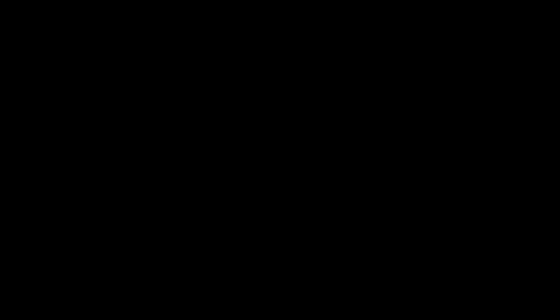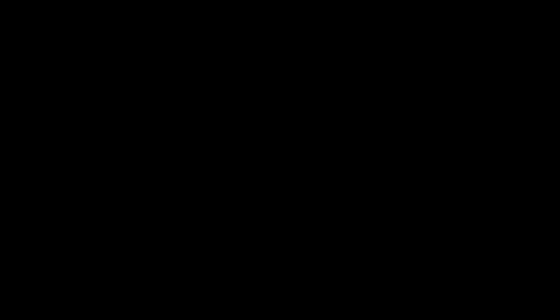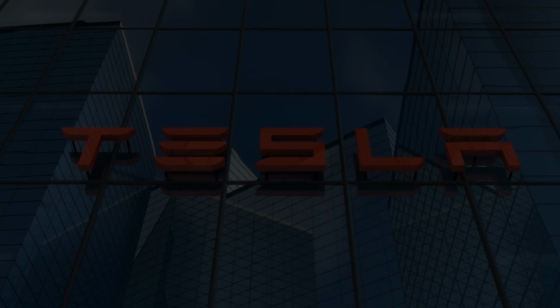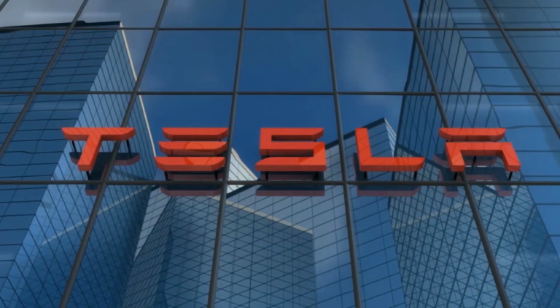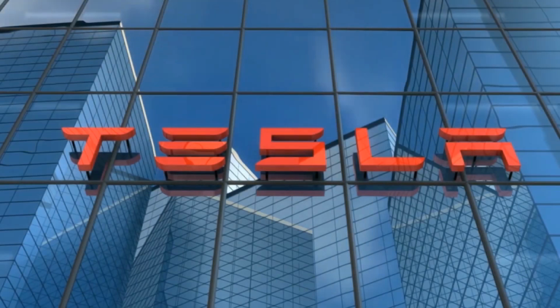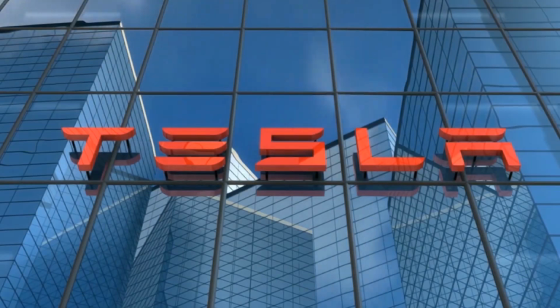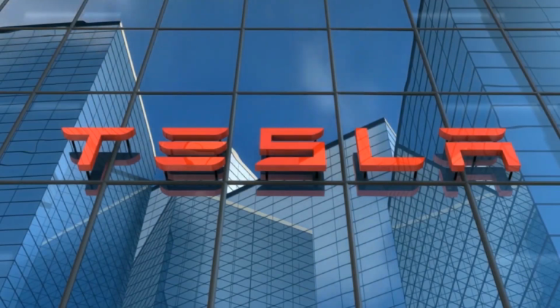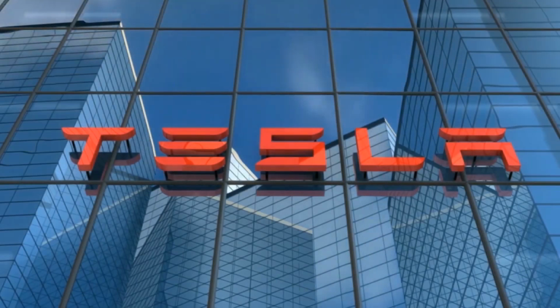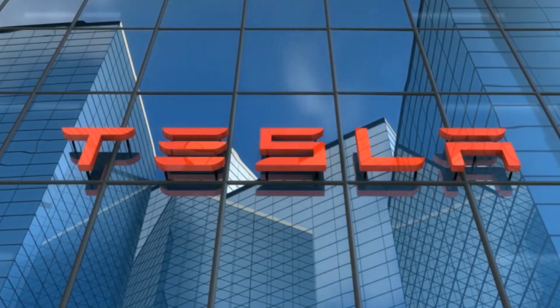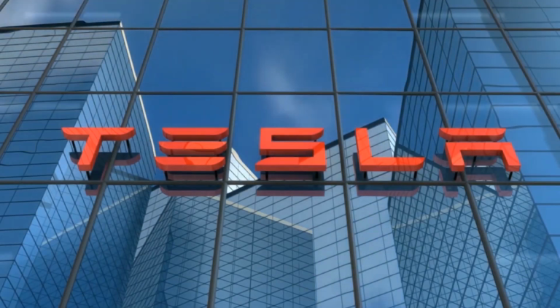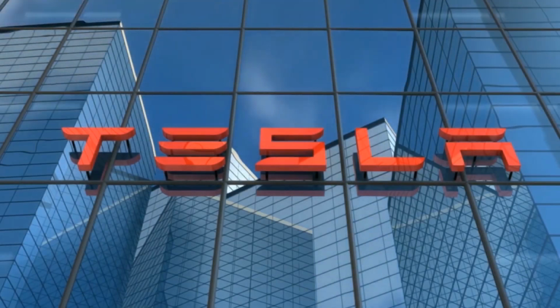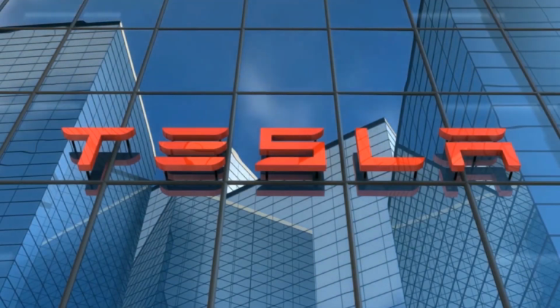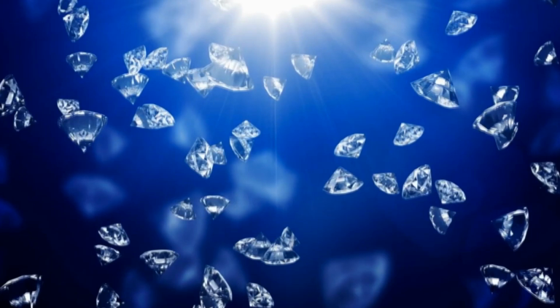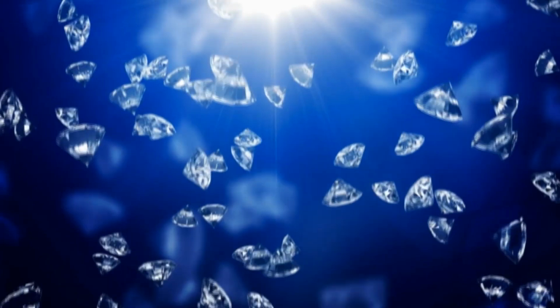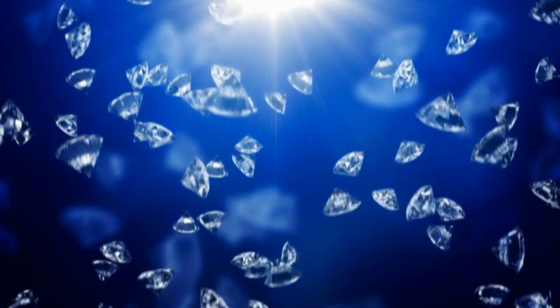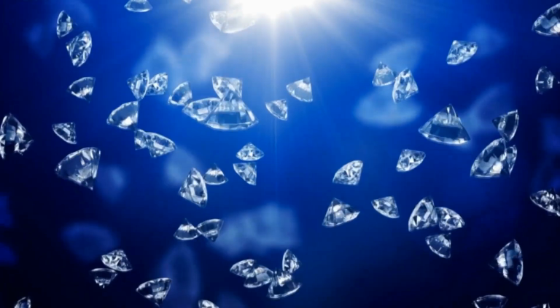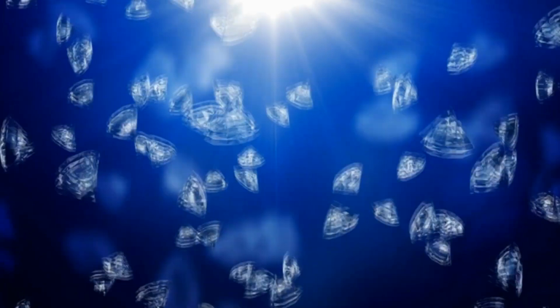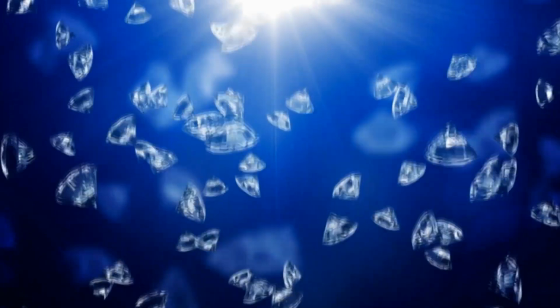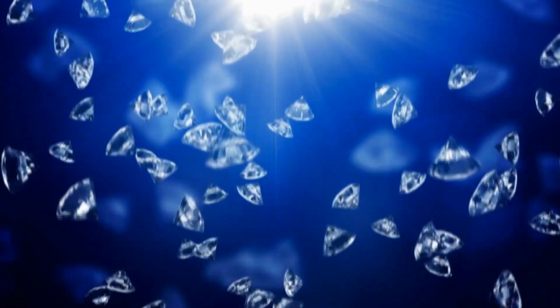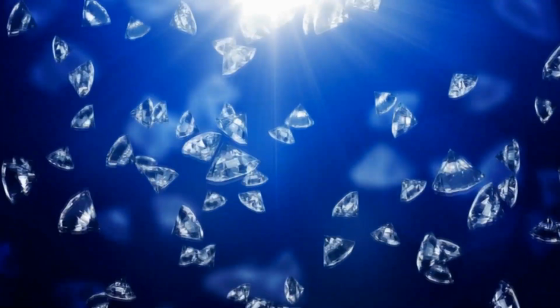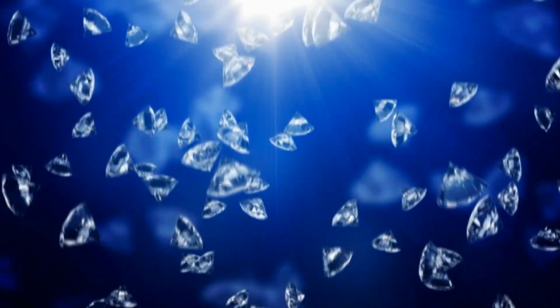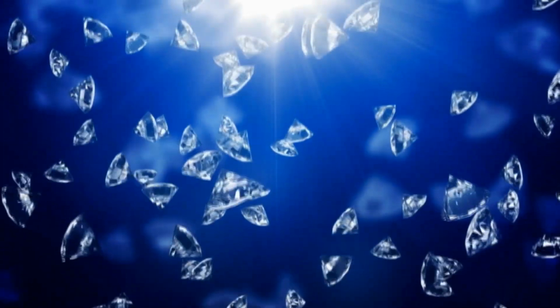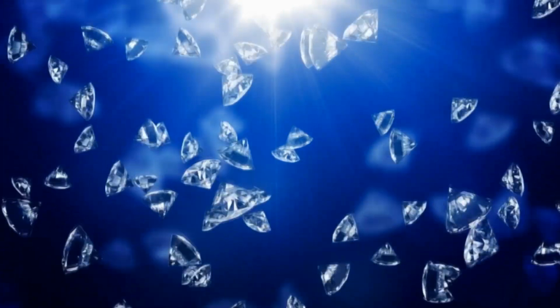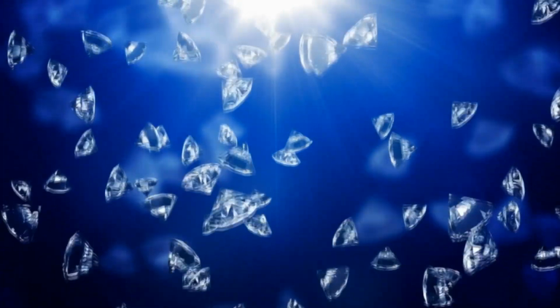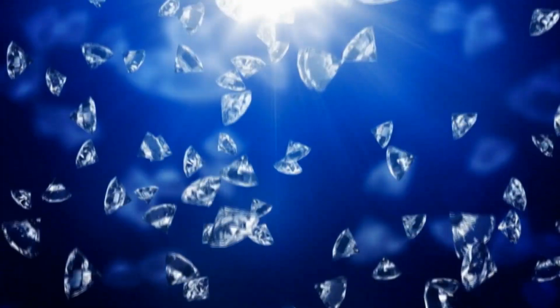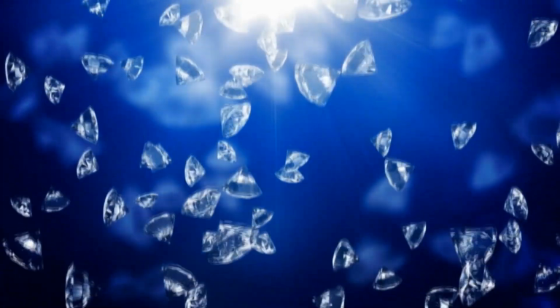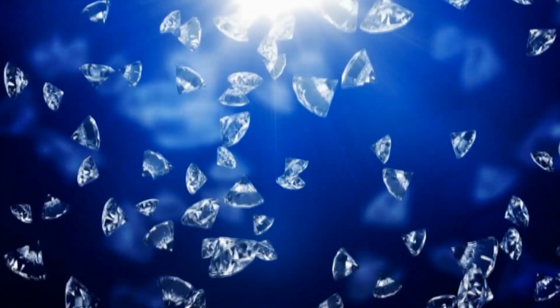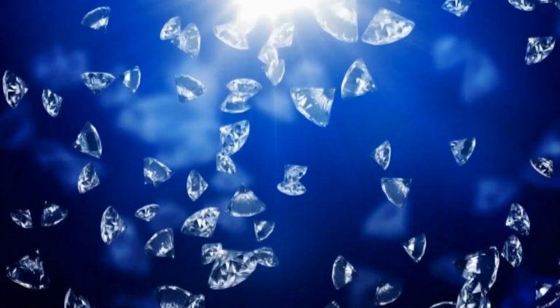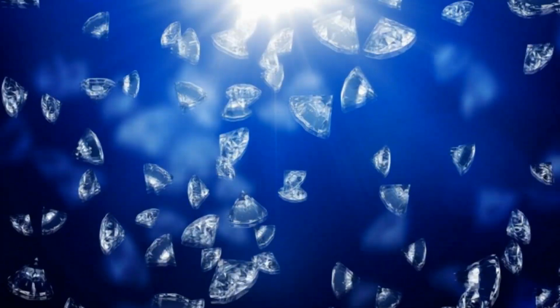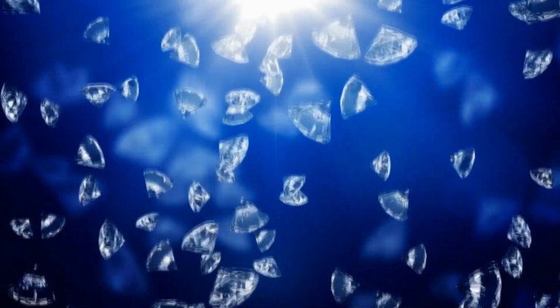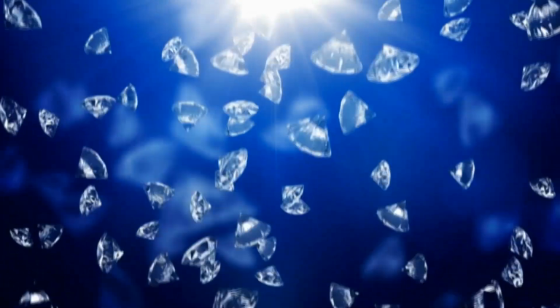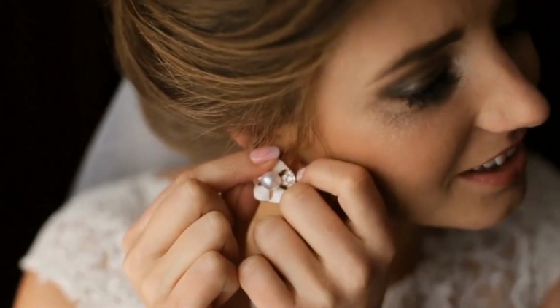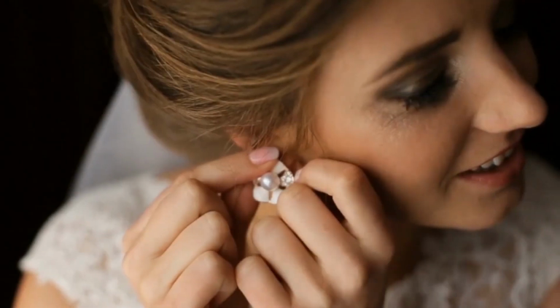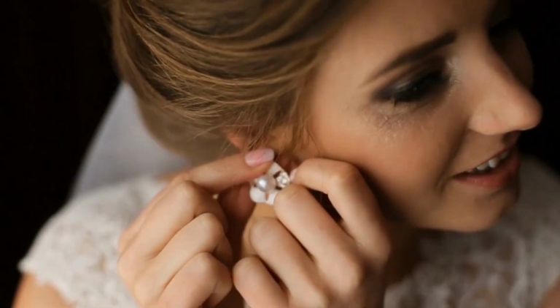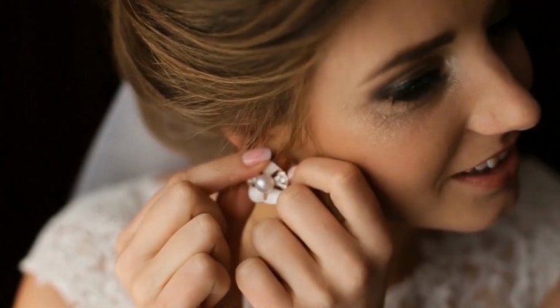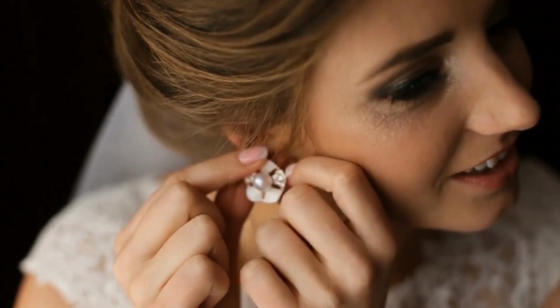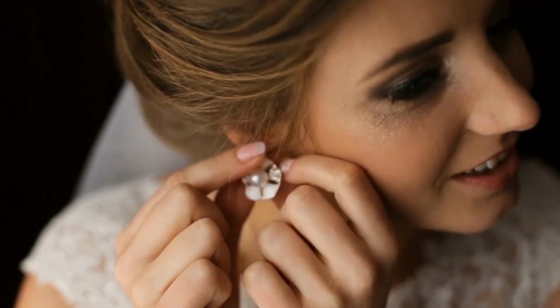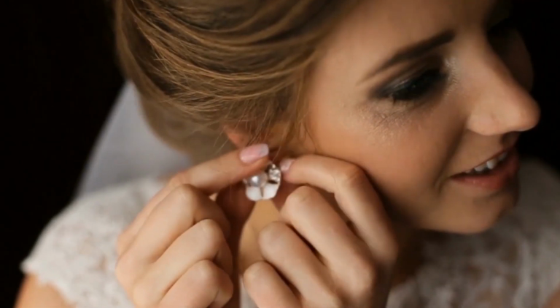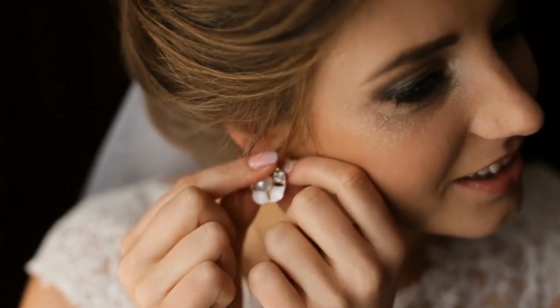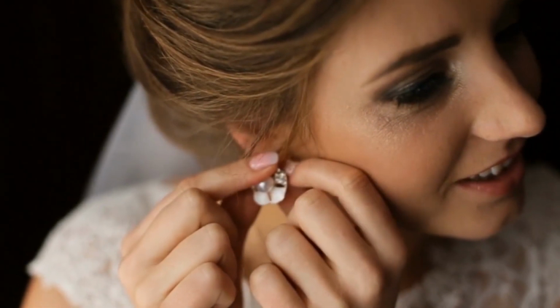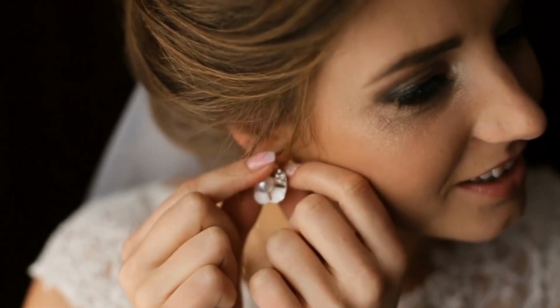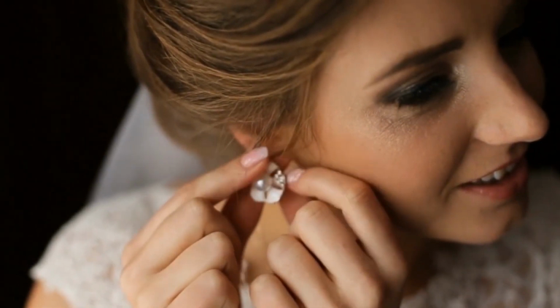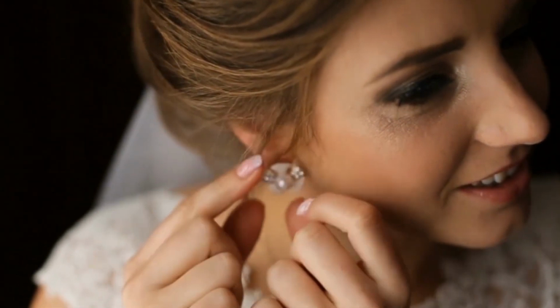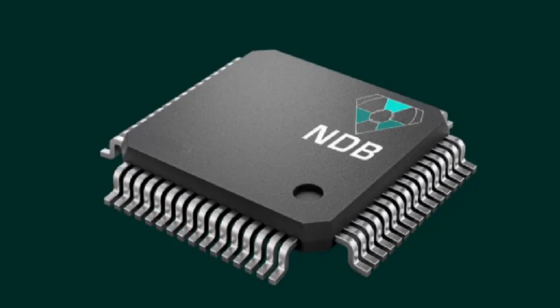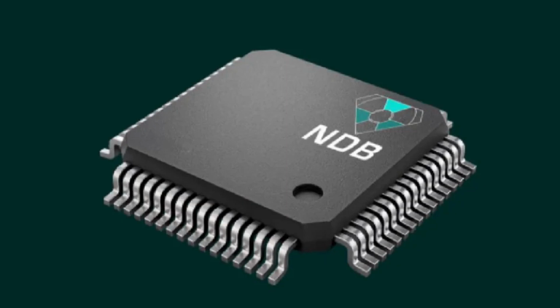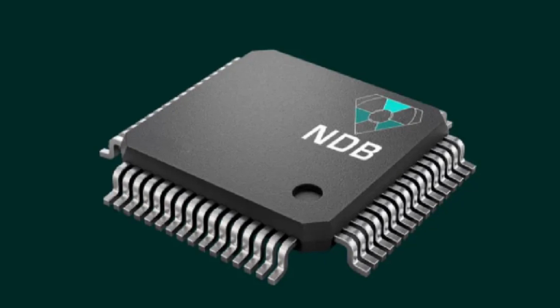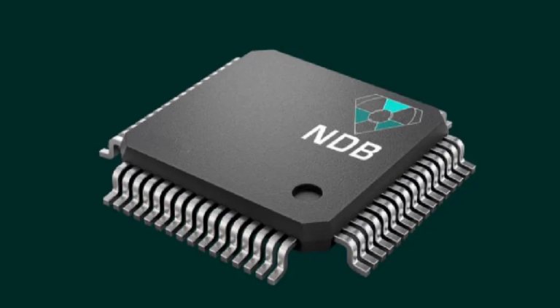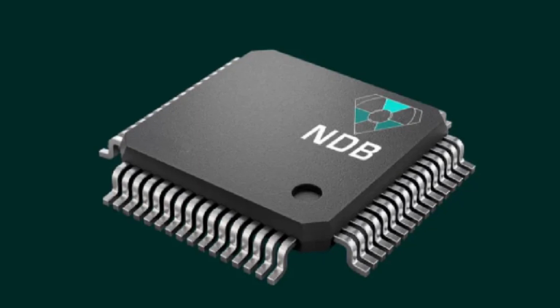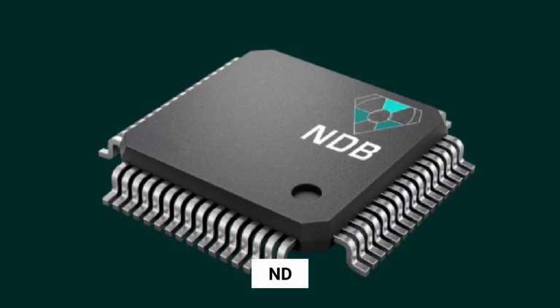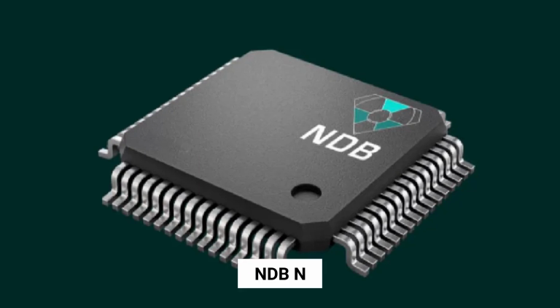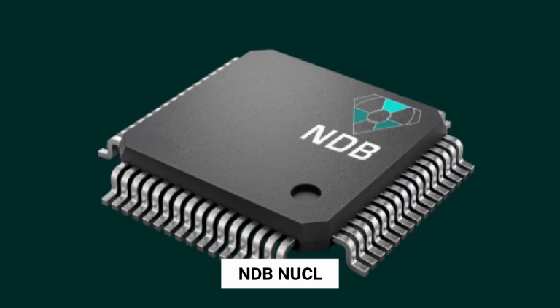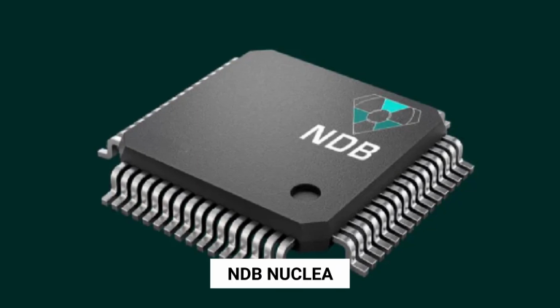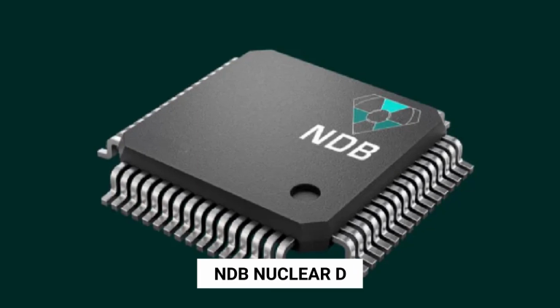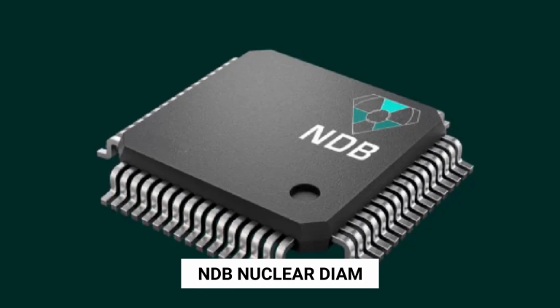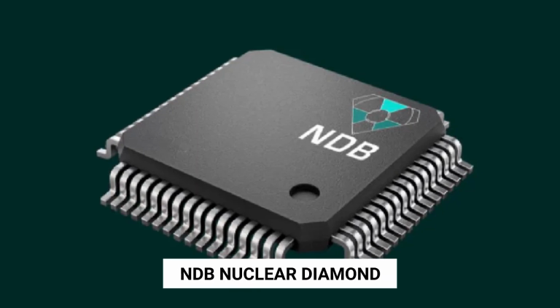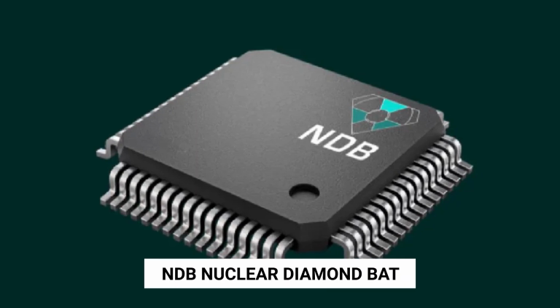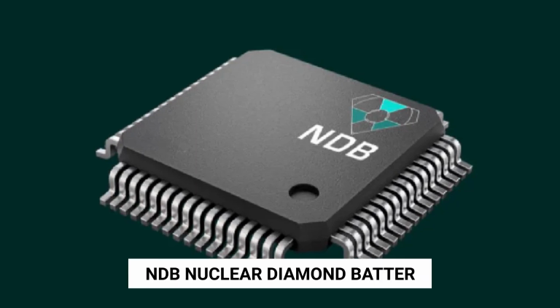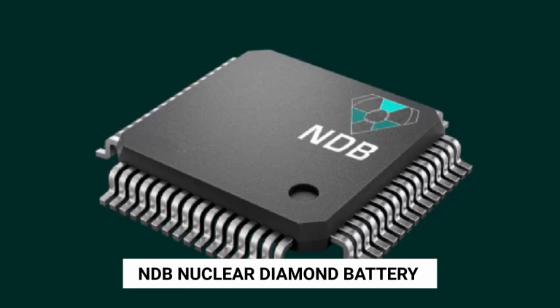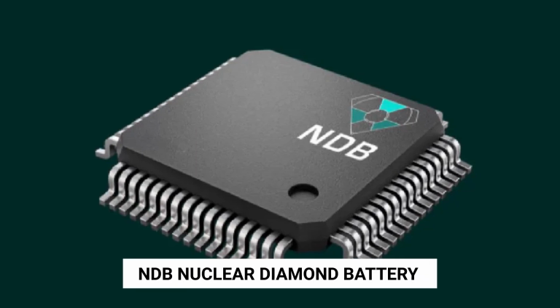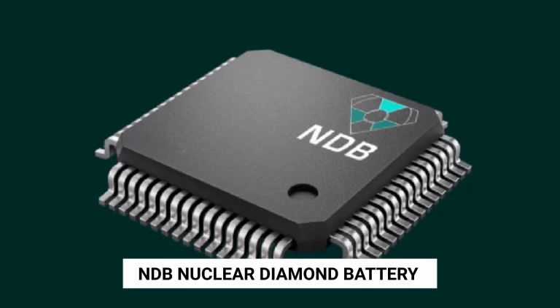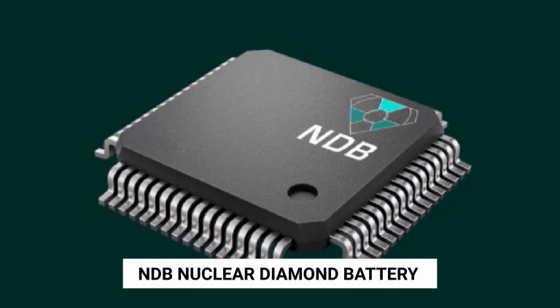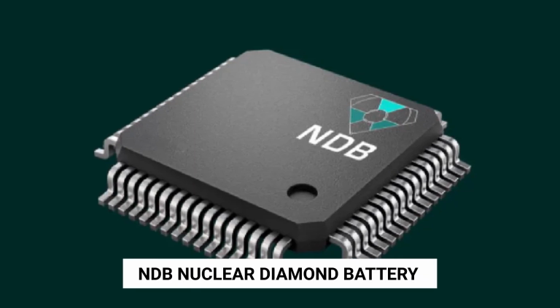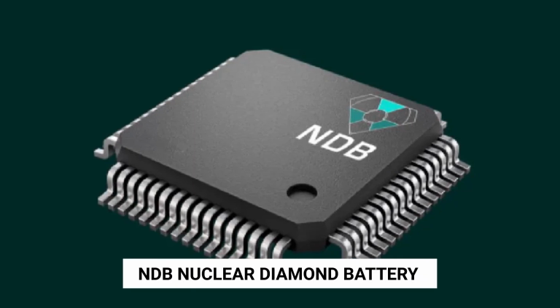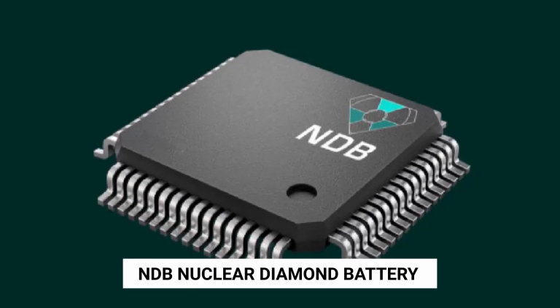Tesla is eyeing diamonds! No, not the one which you wear as jewelry! It's NDB — Nuclear Diamond Battery.